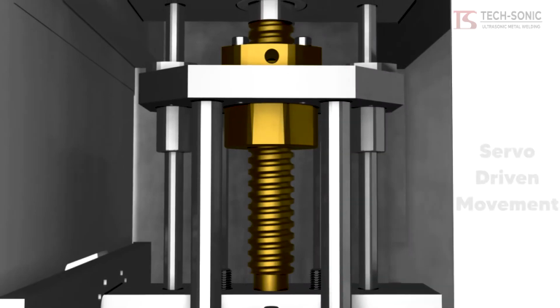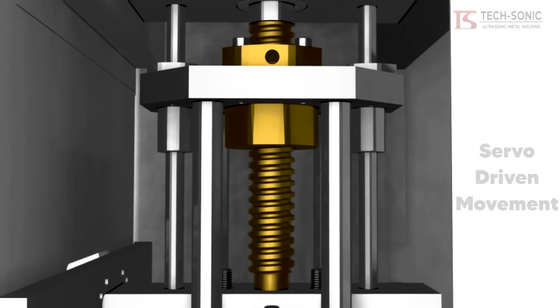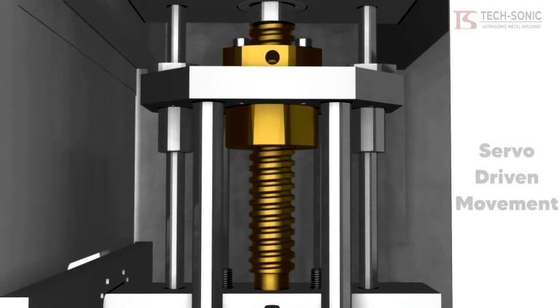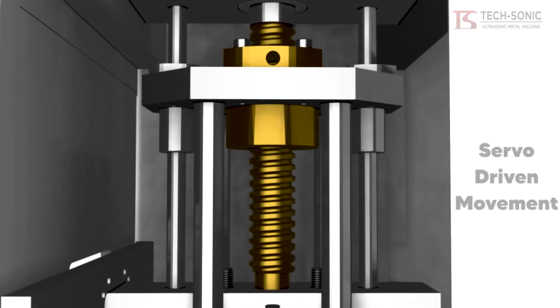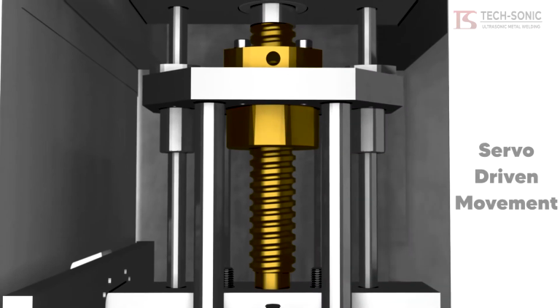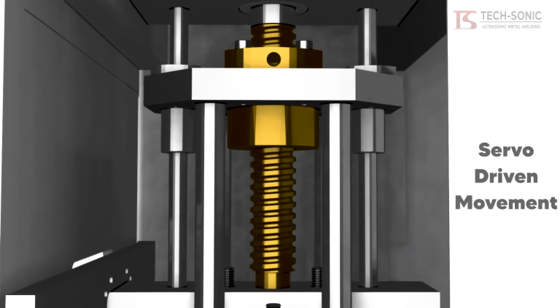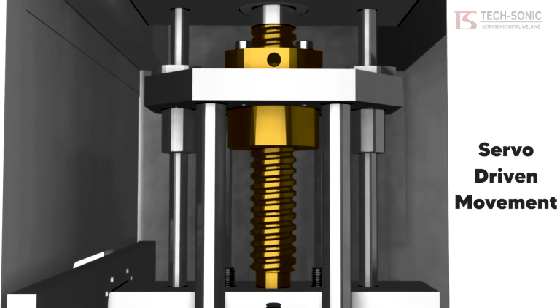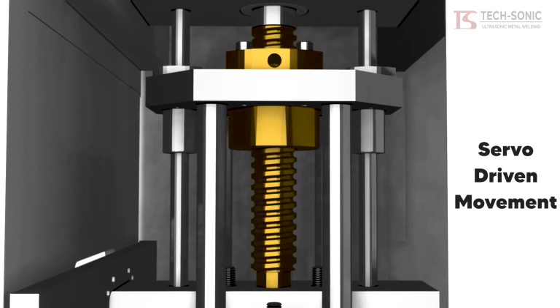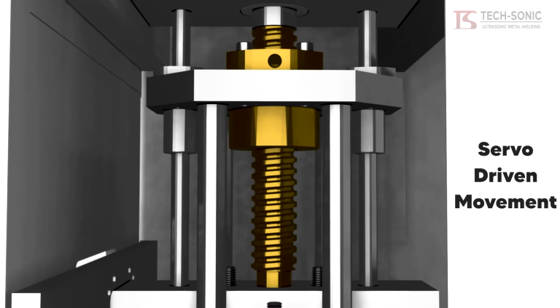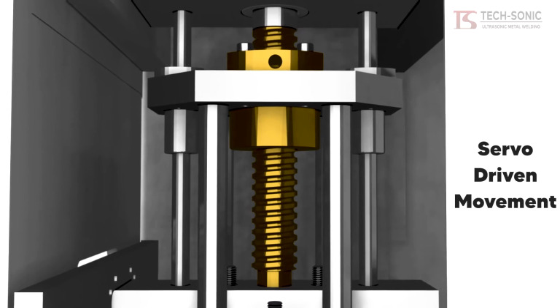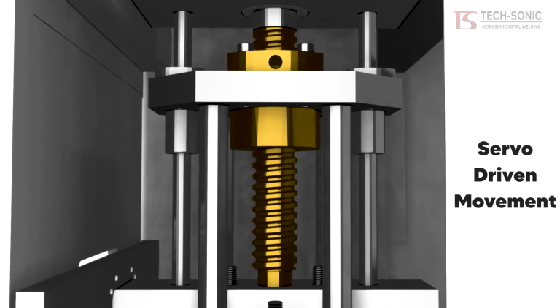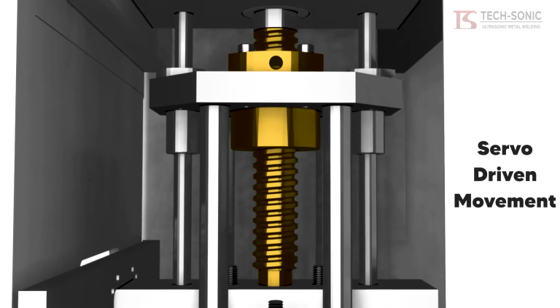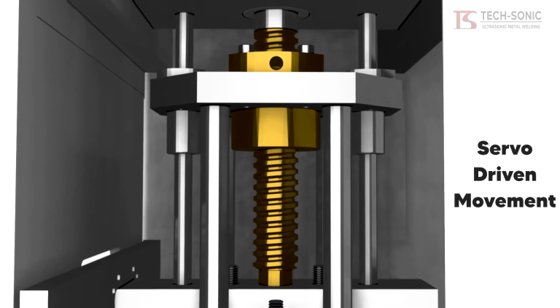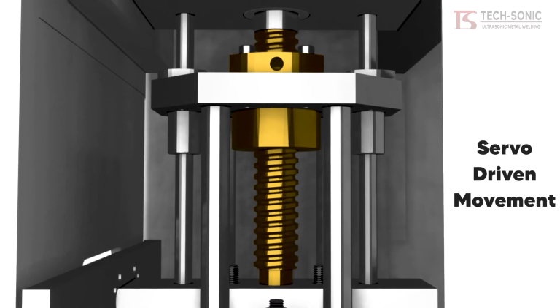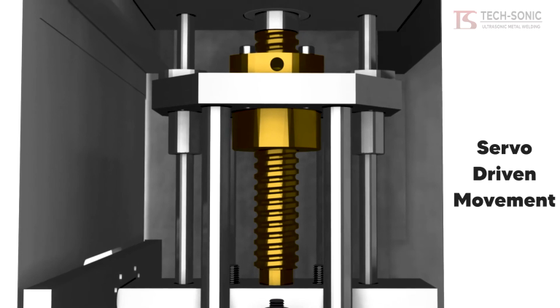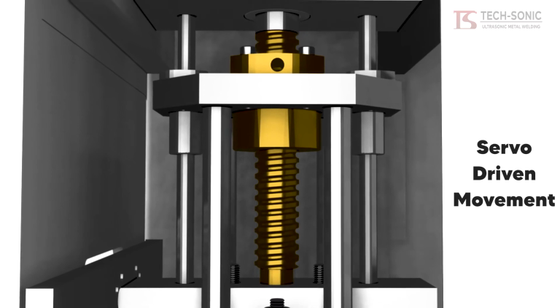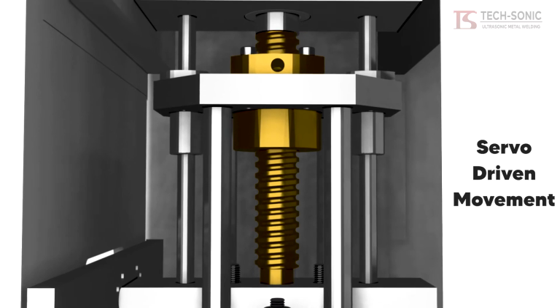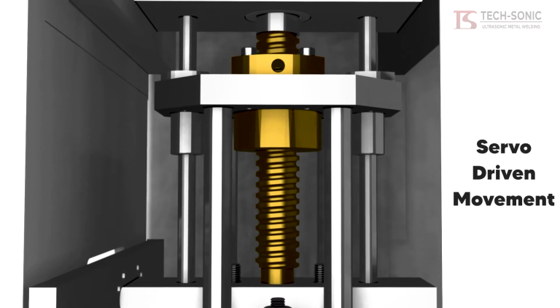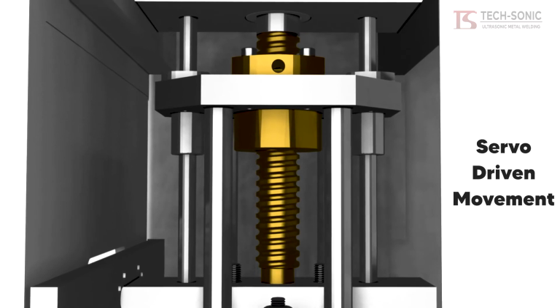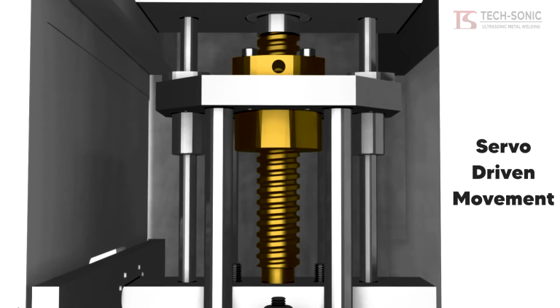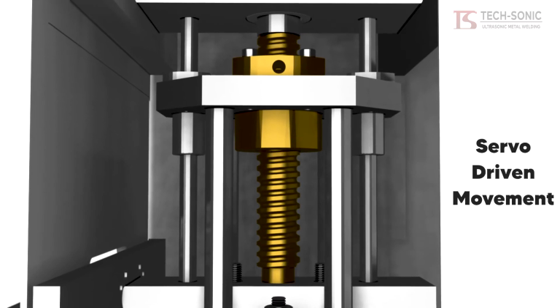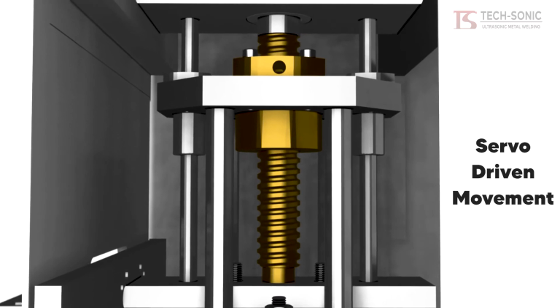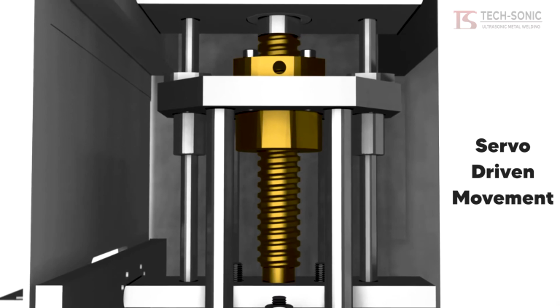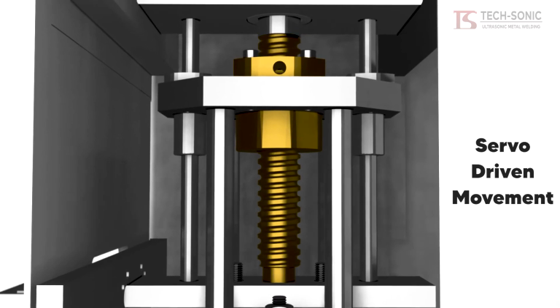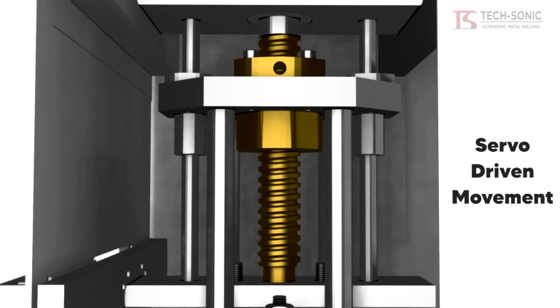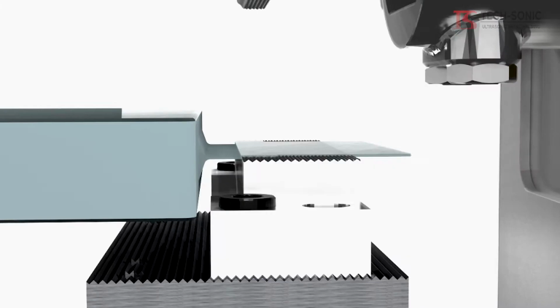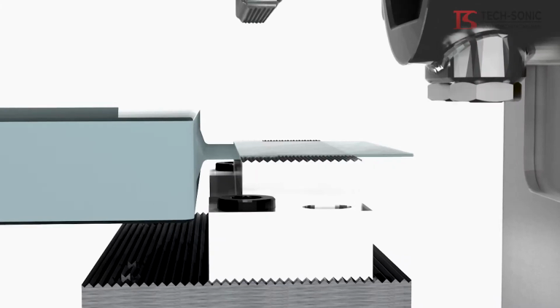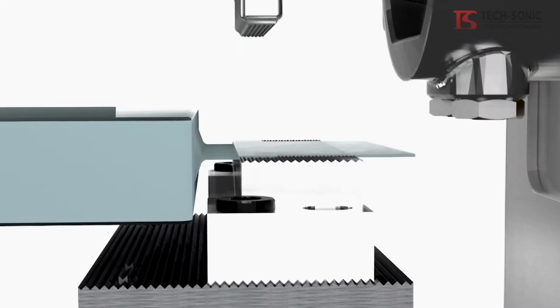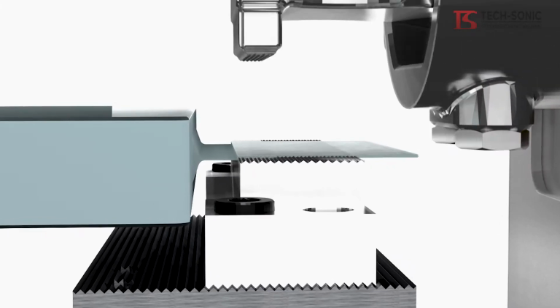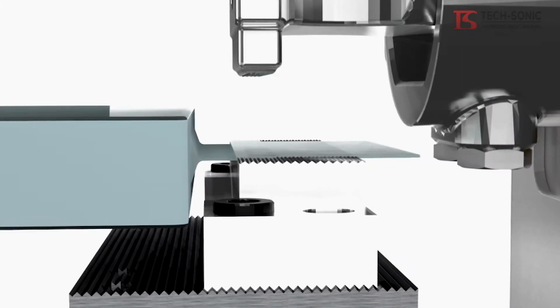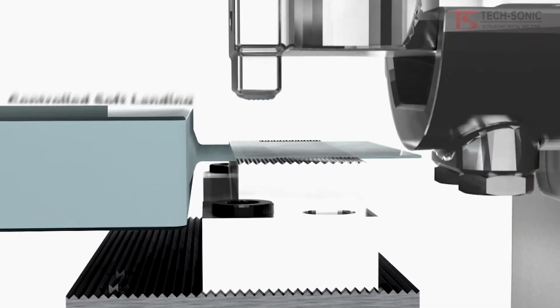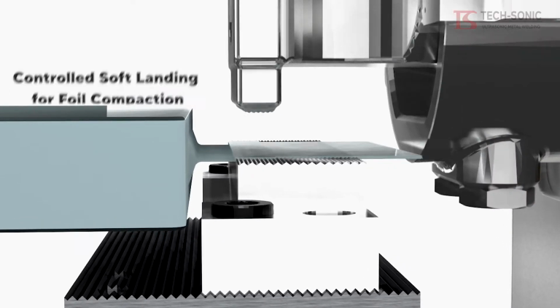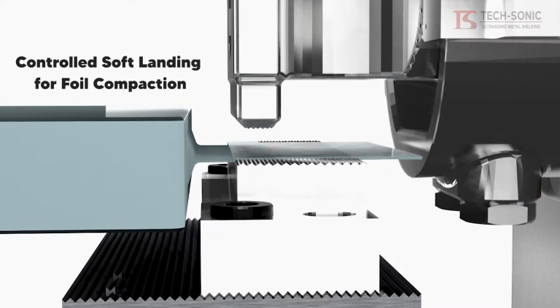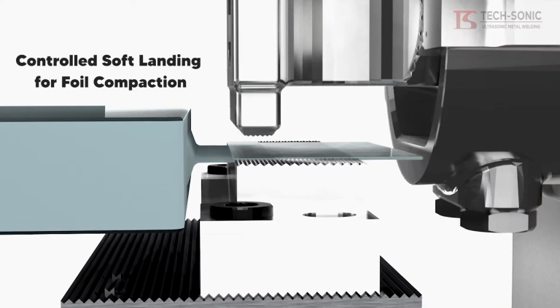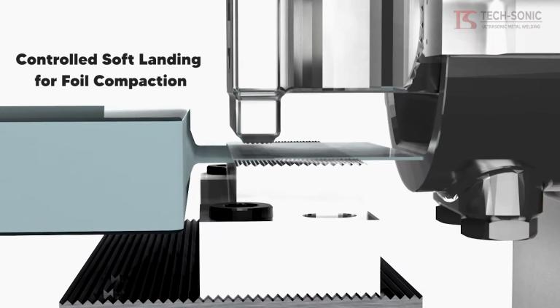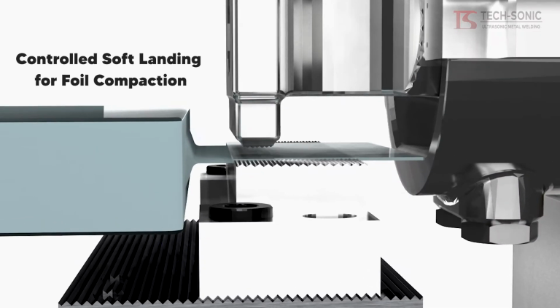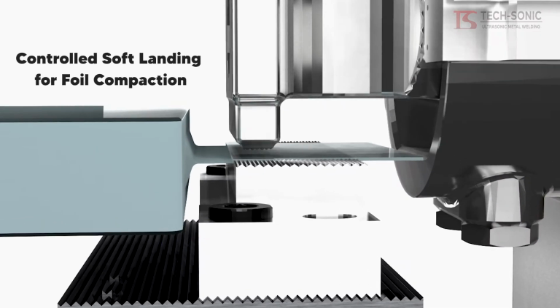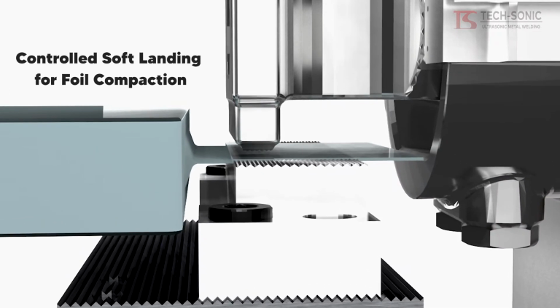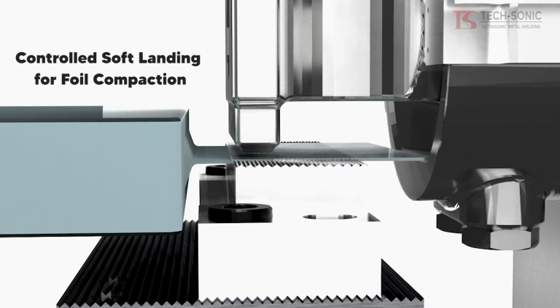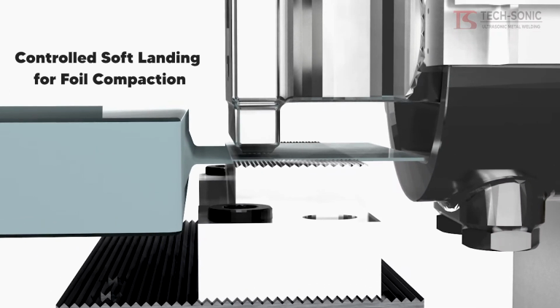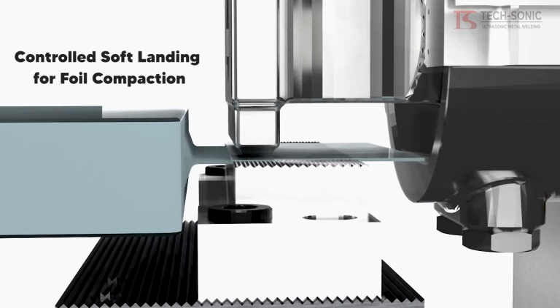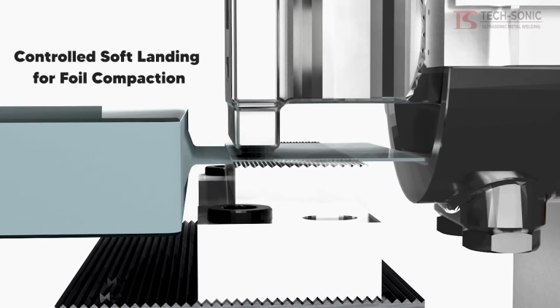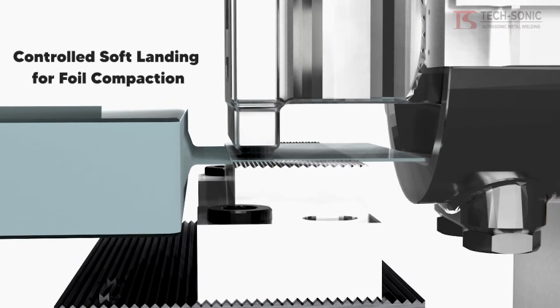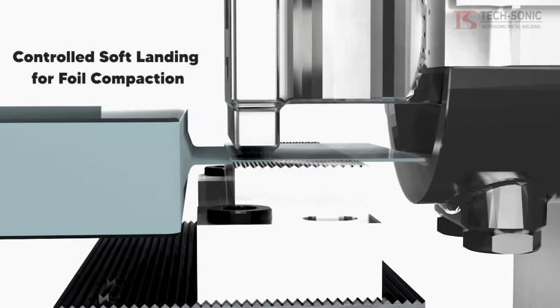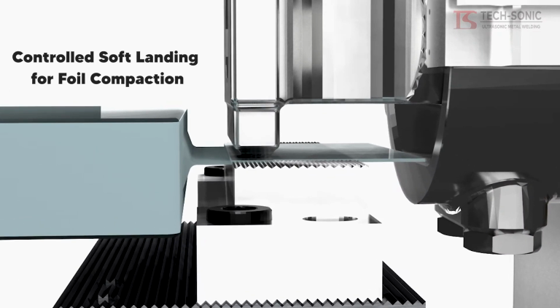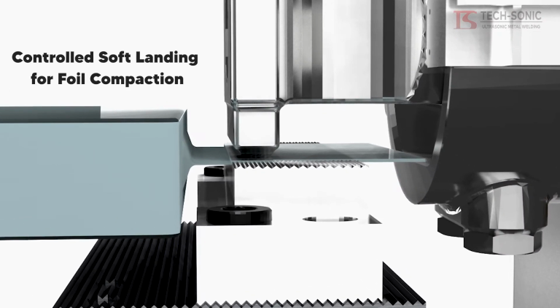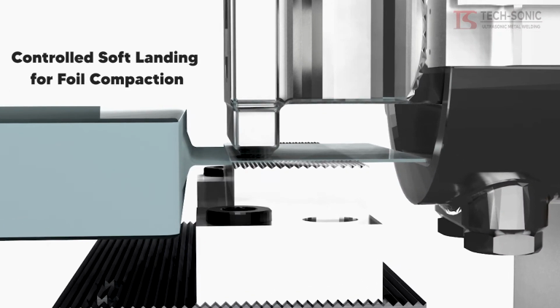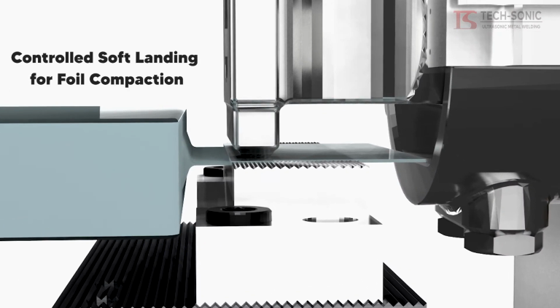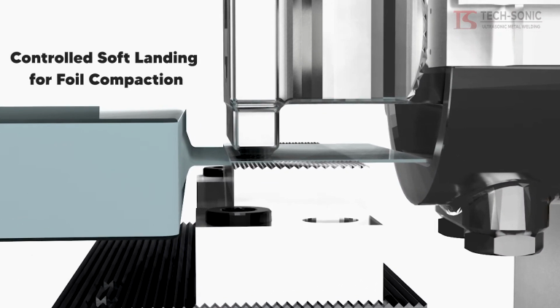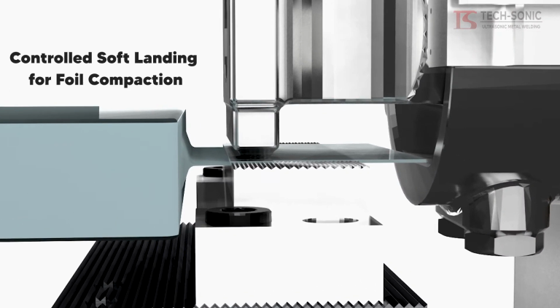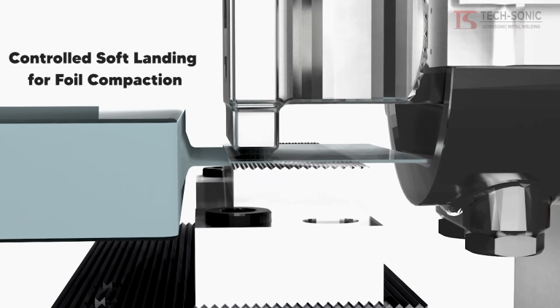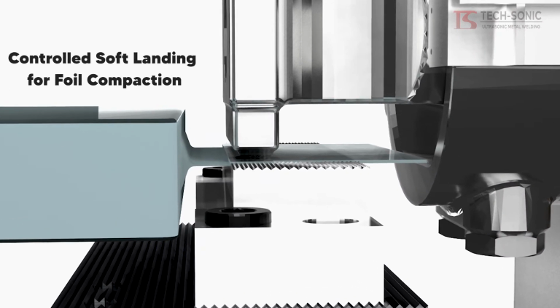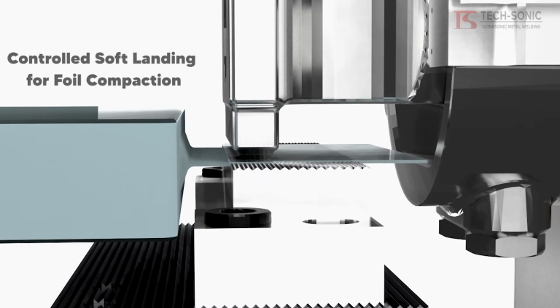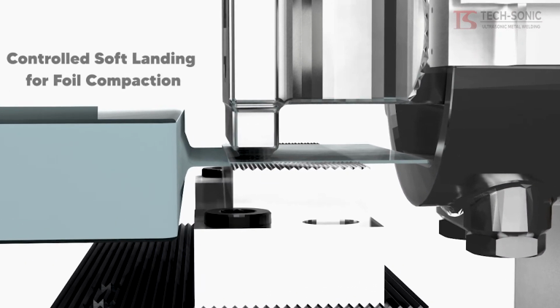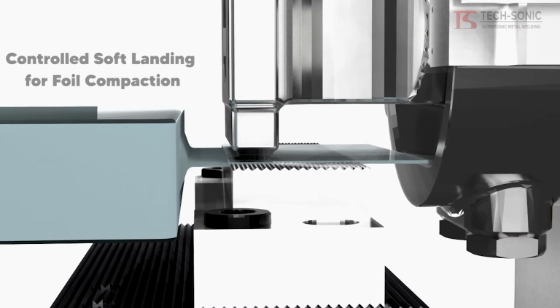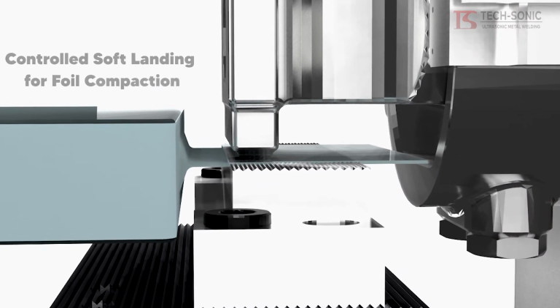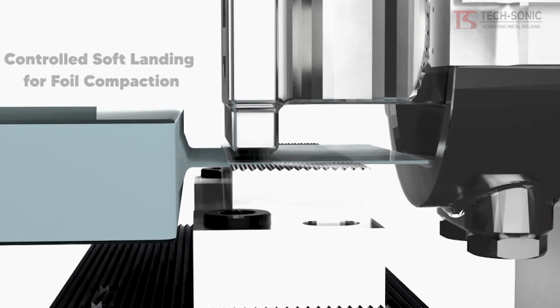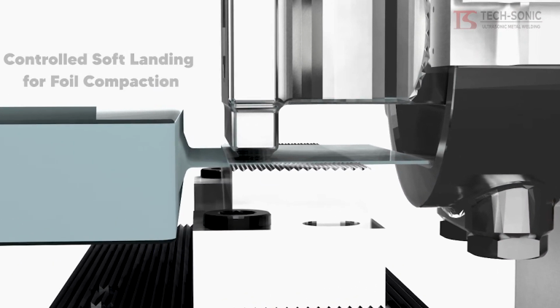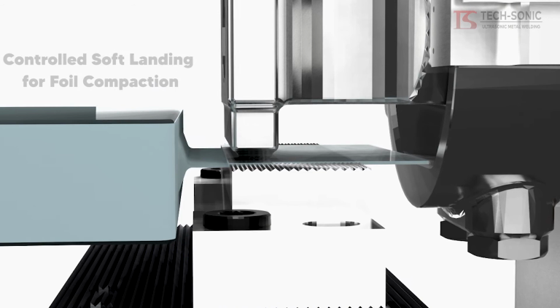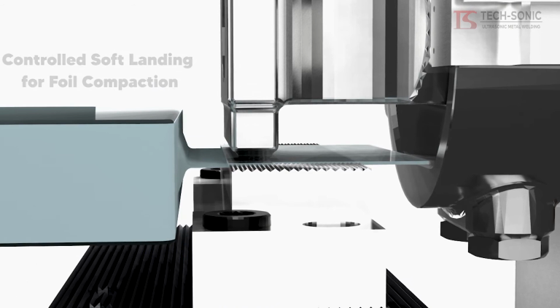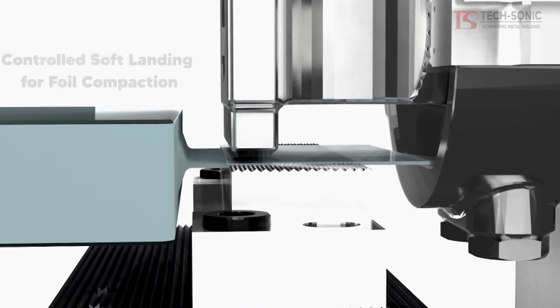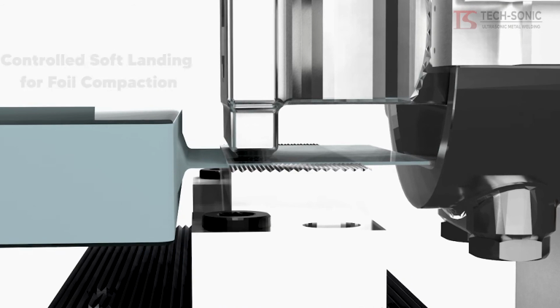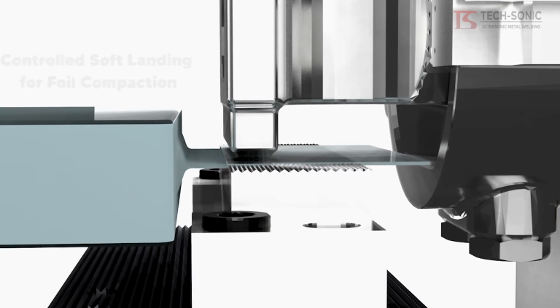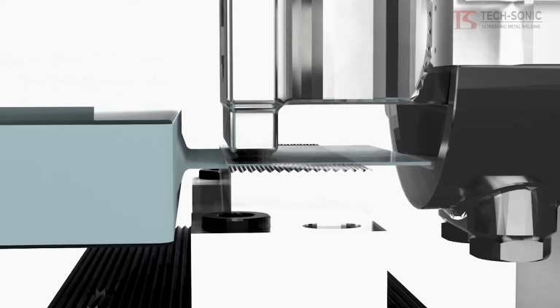In step one, no sonics are applied. The sonotrode is lowered and the start height is measured.